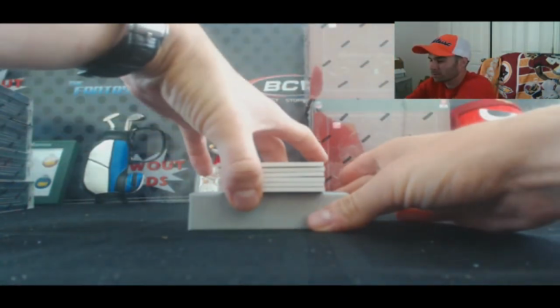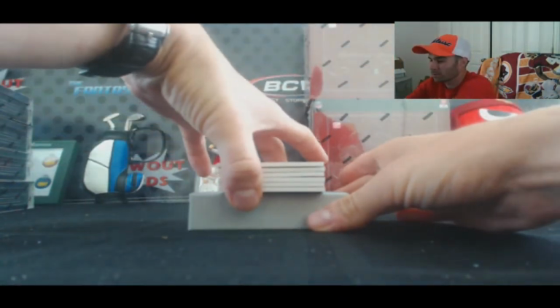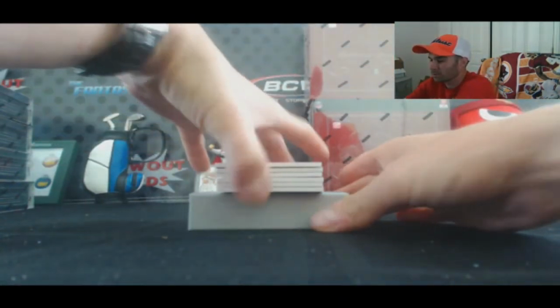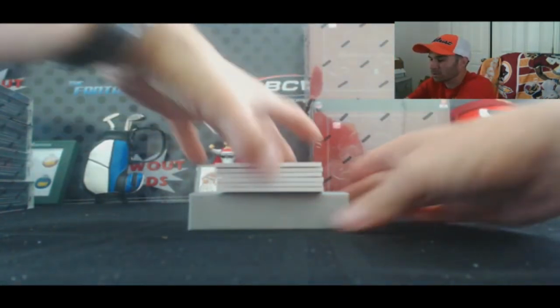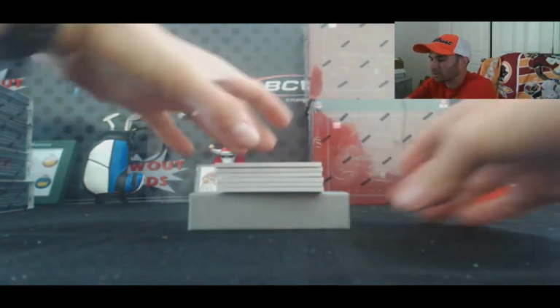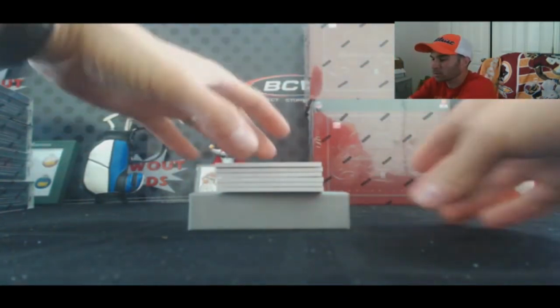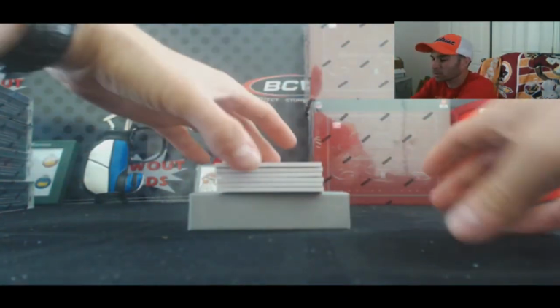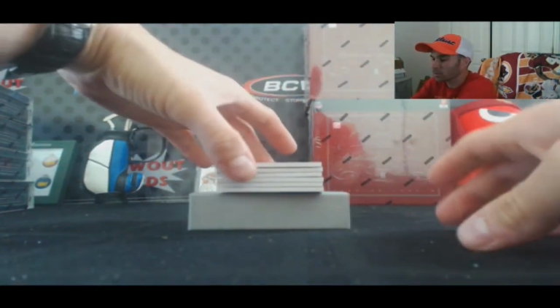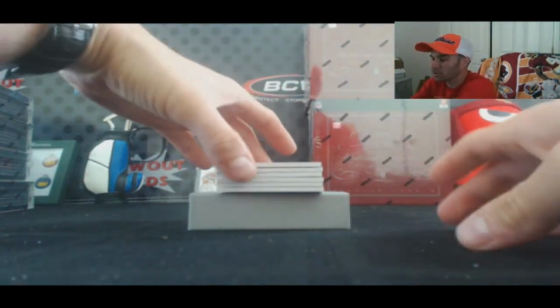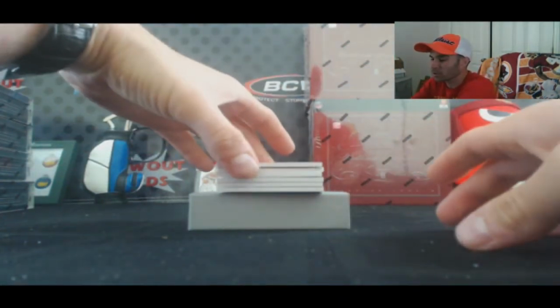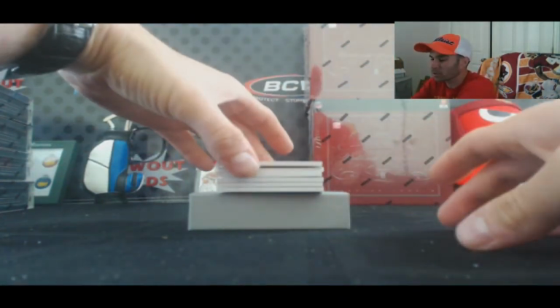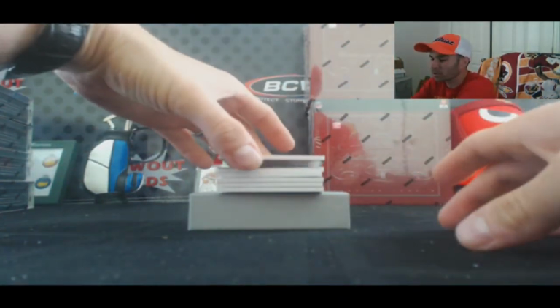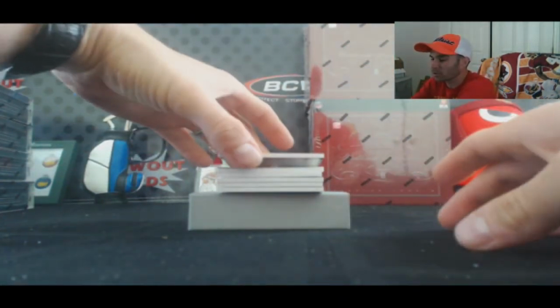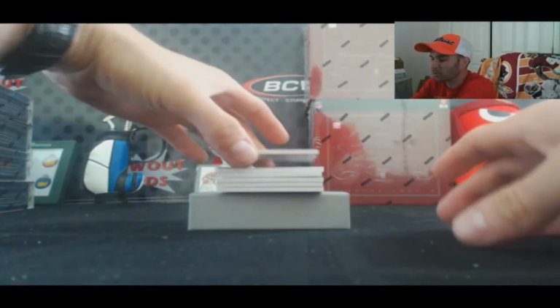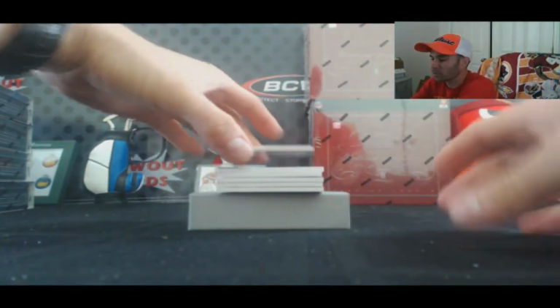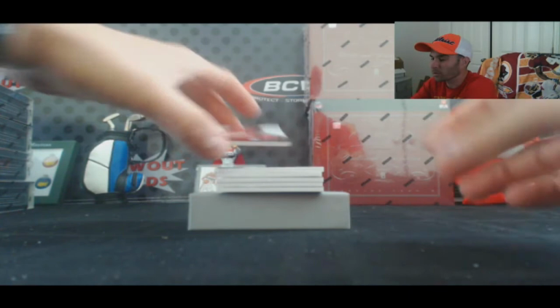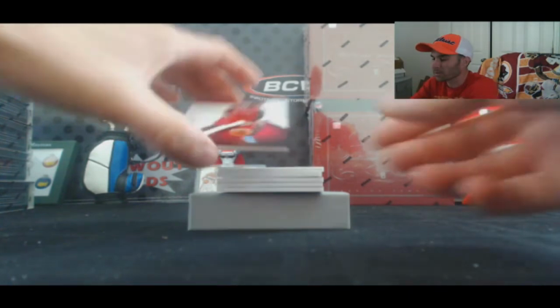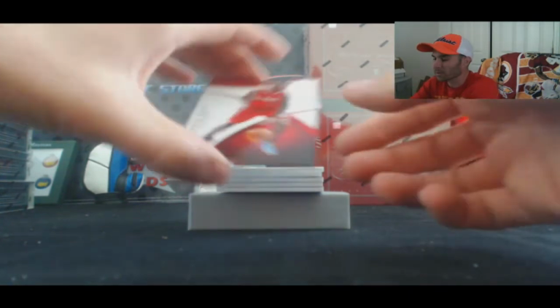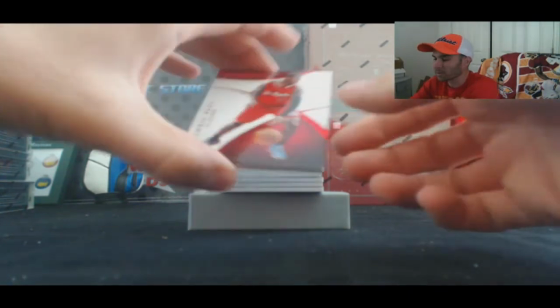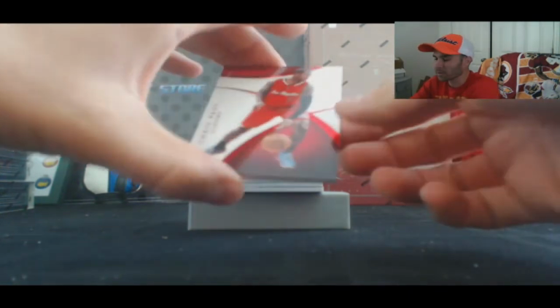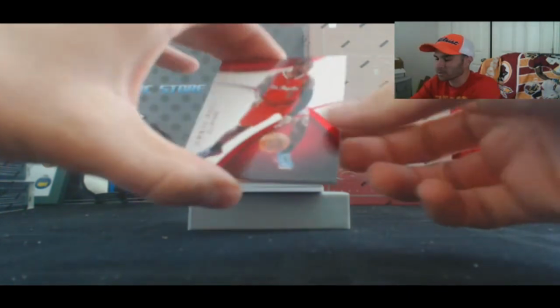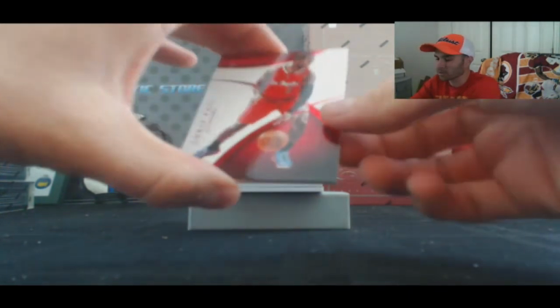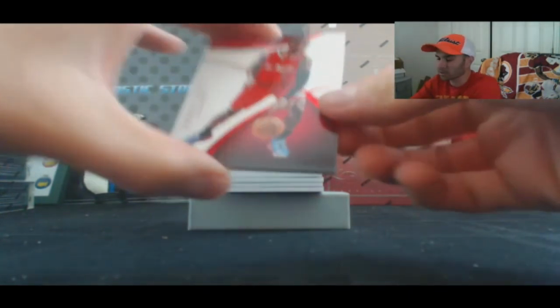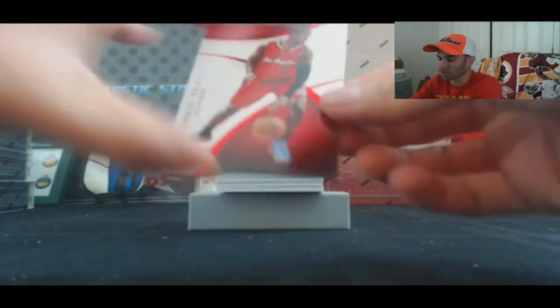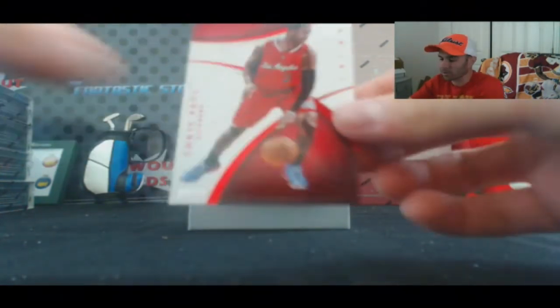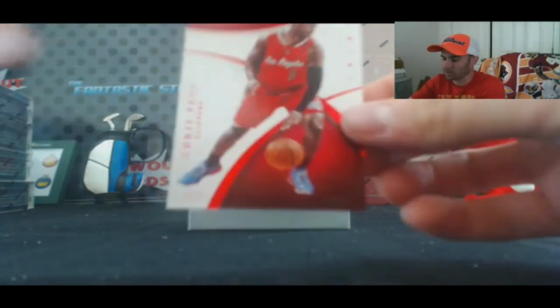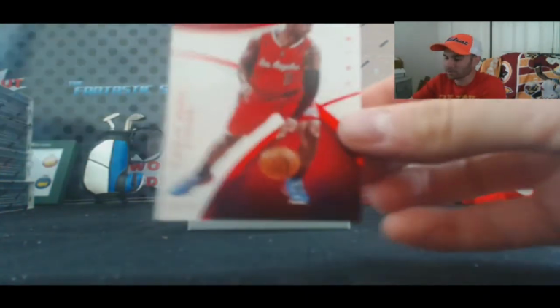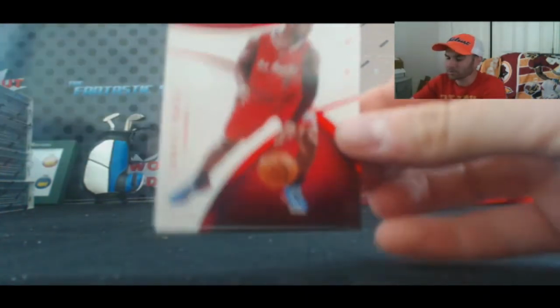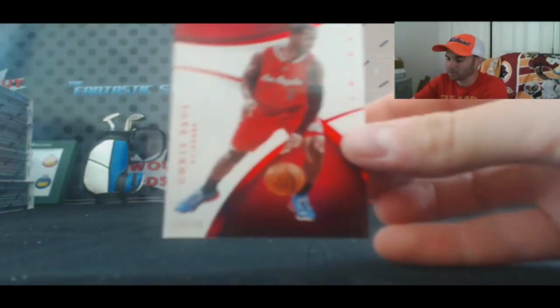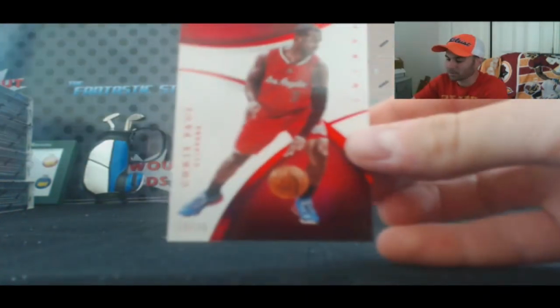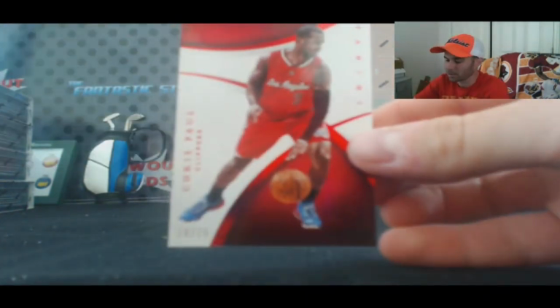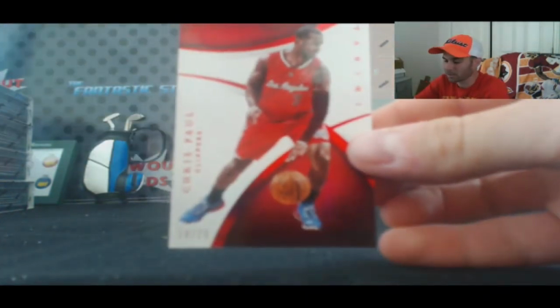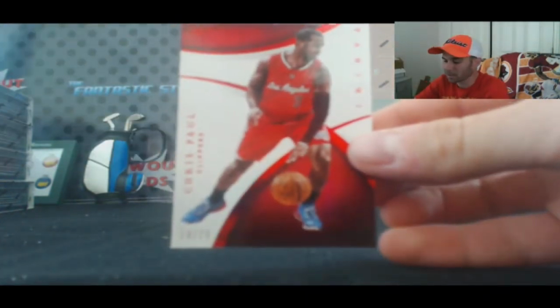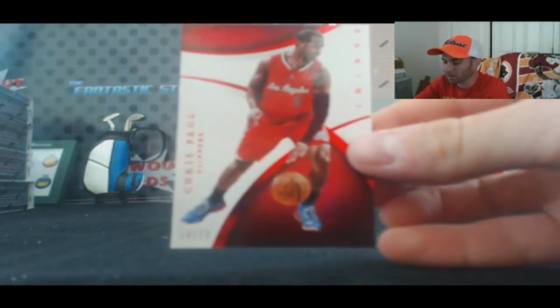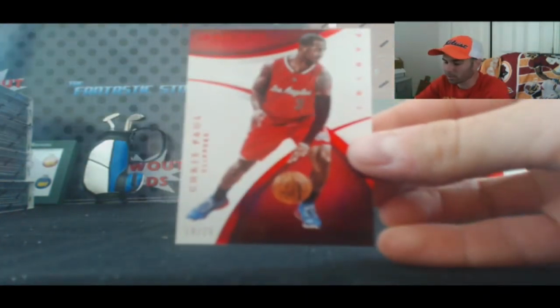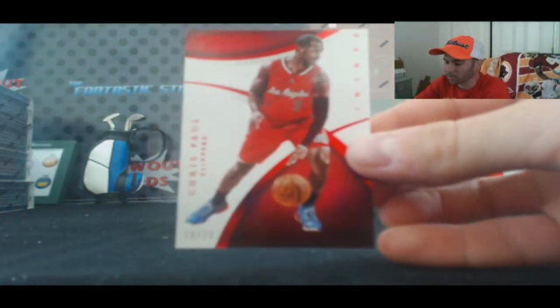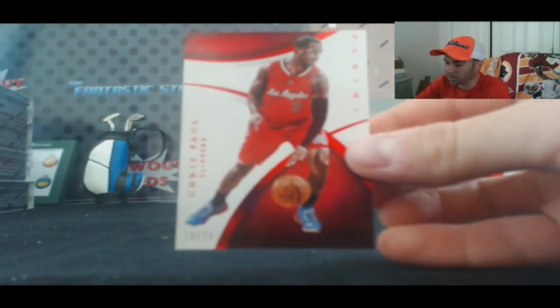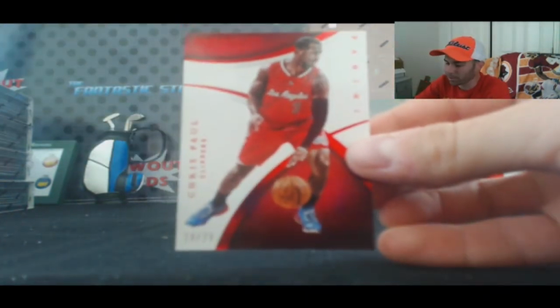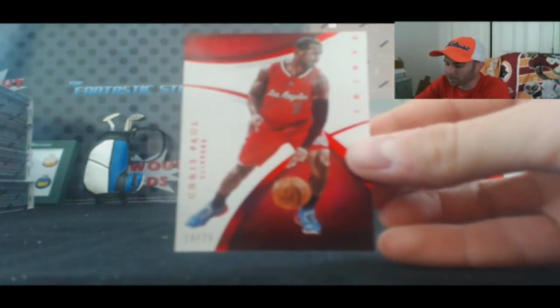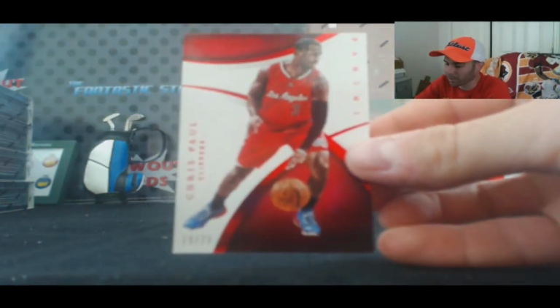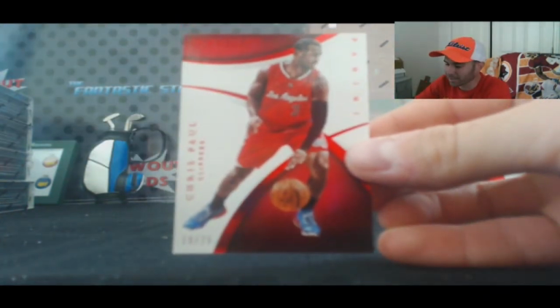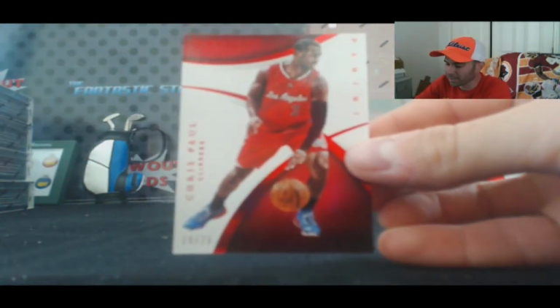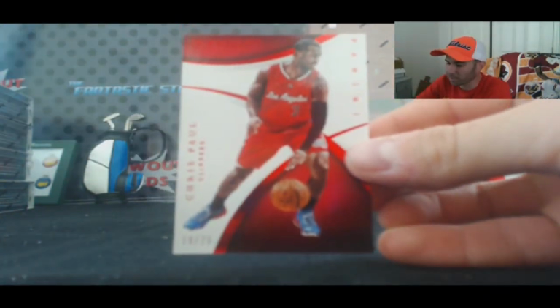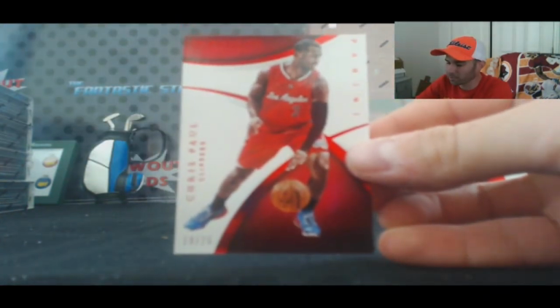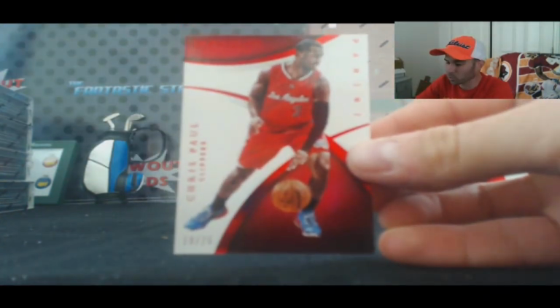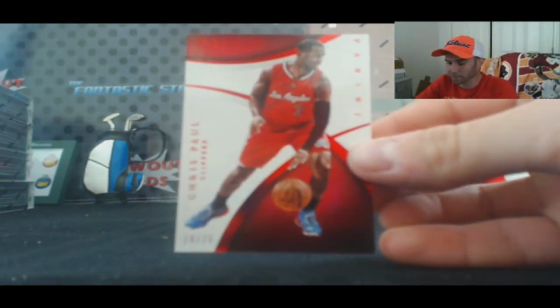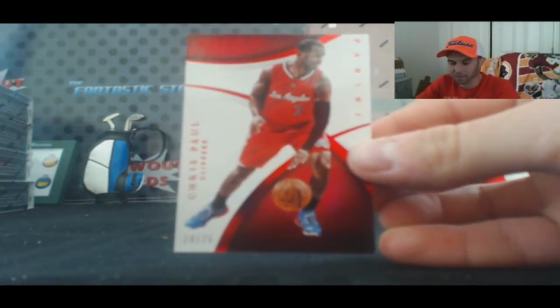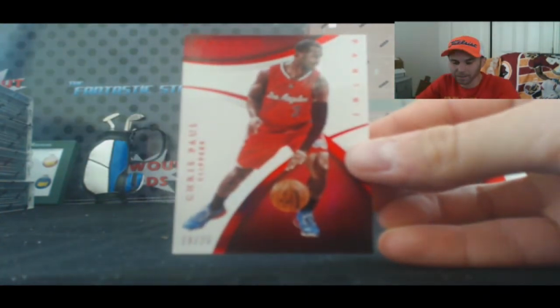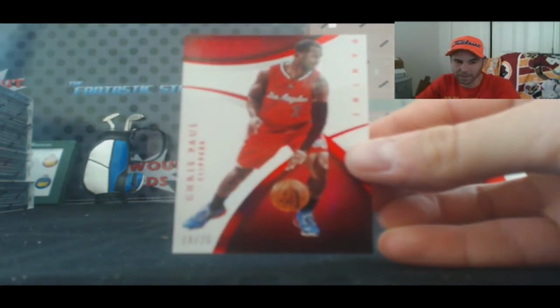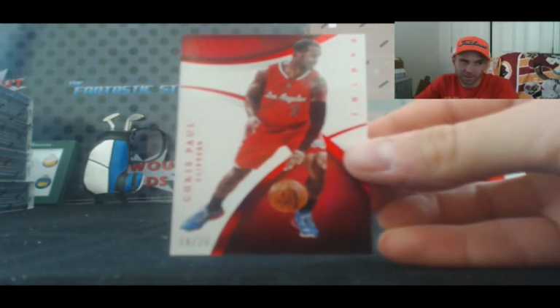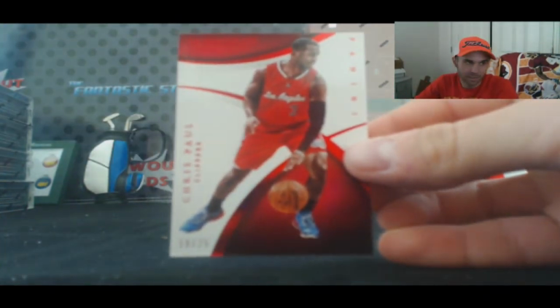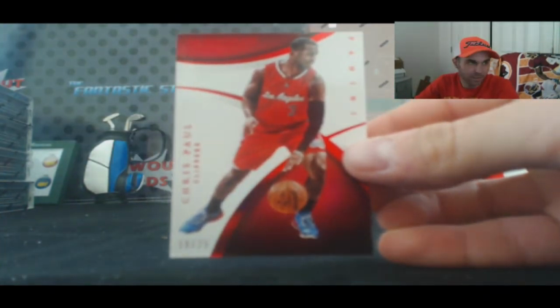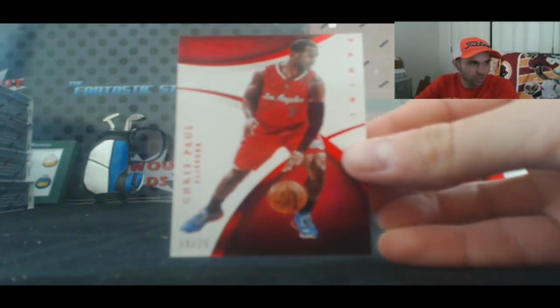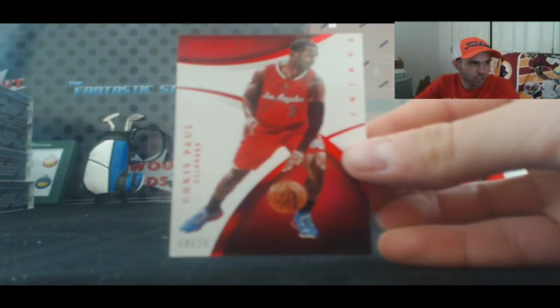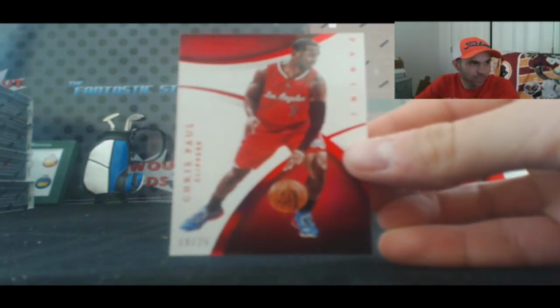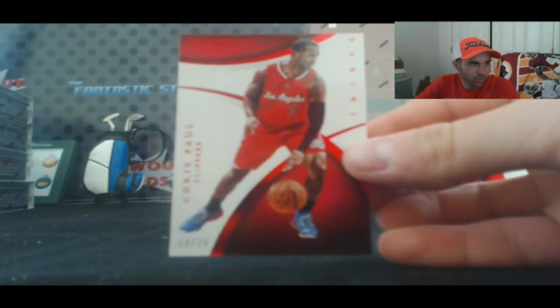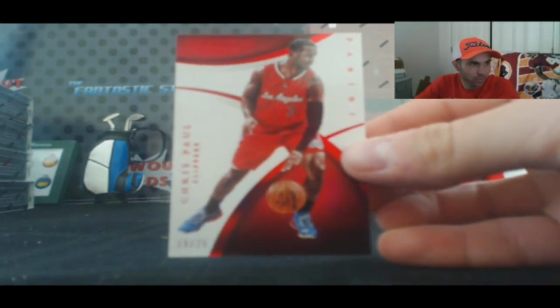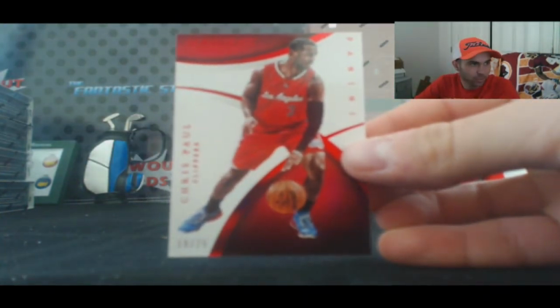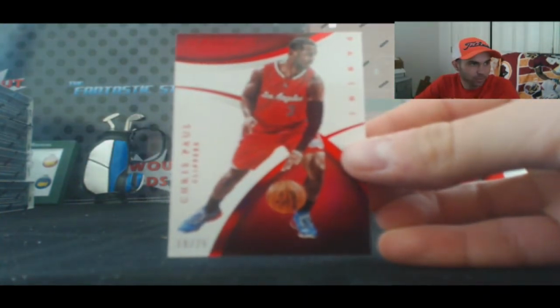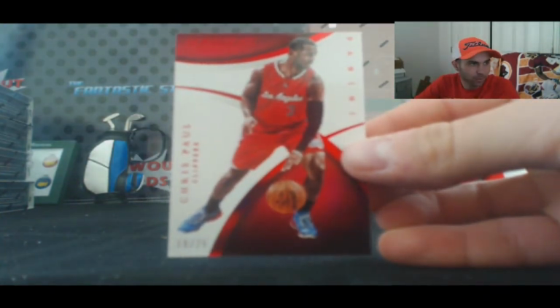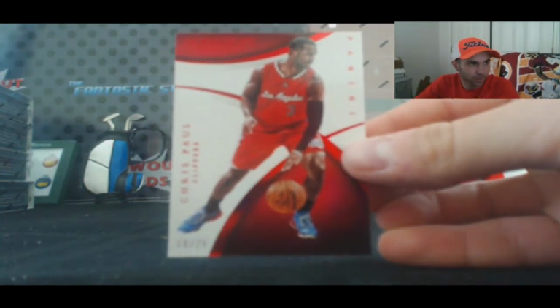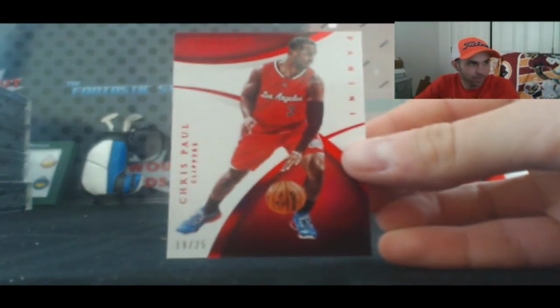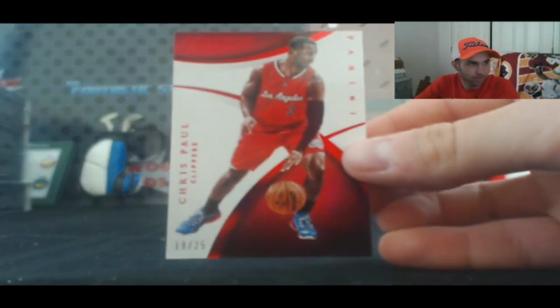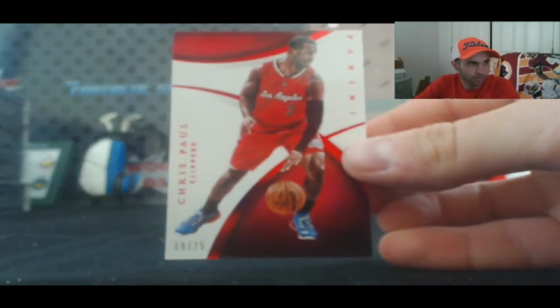We will start off with a base card — CP3, number 19 of 25. That's the Chinese Red Parallel.